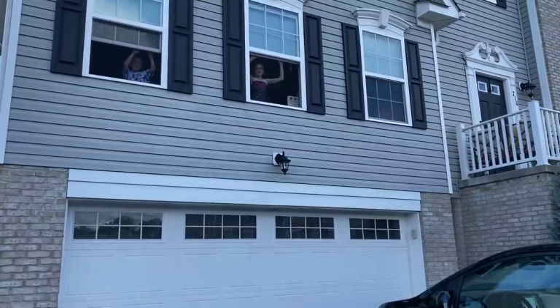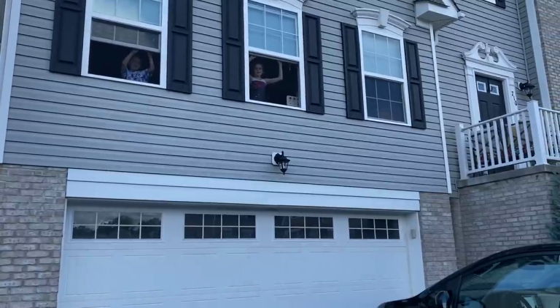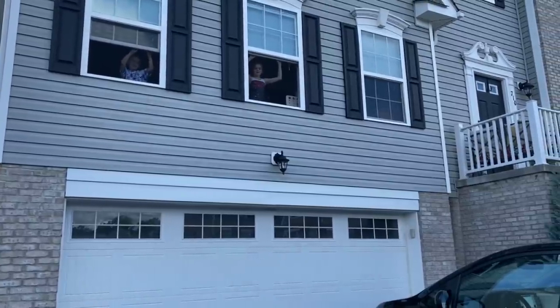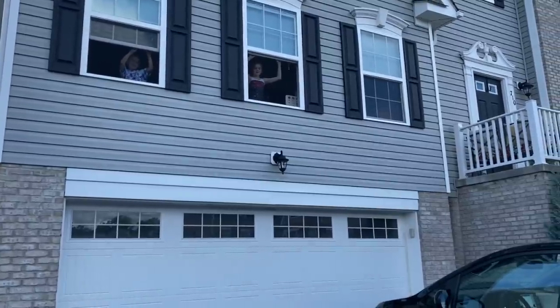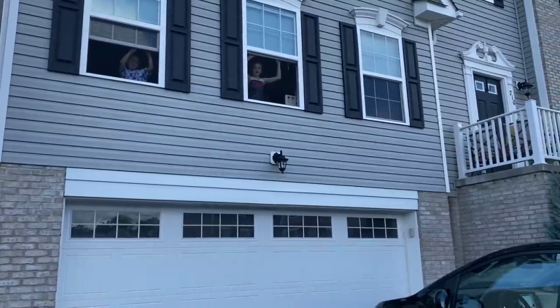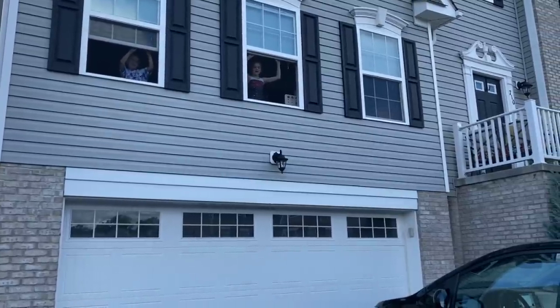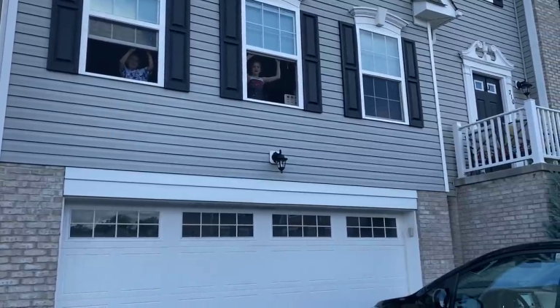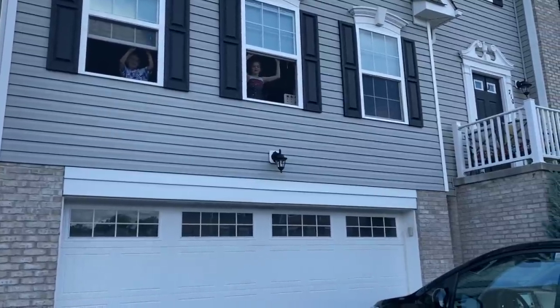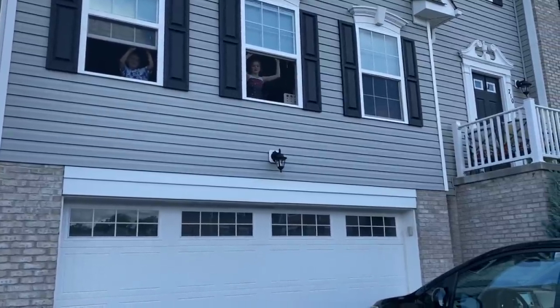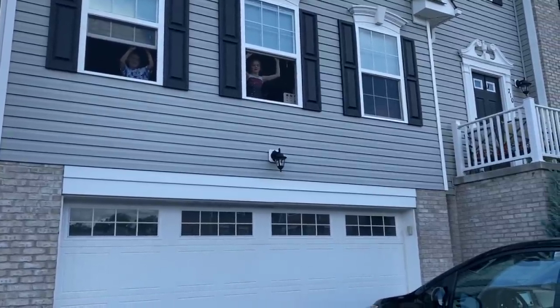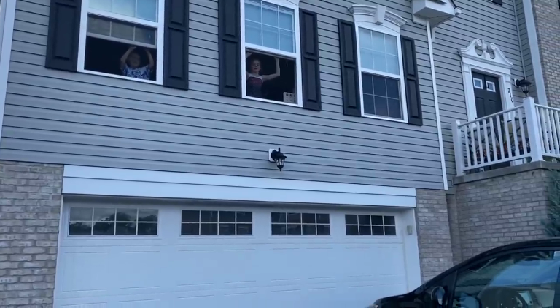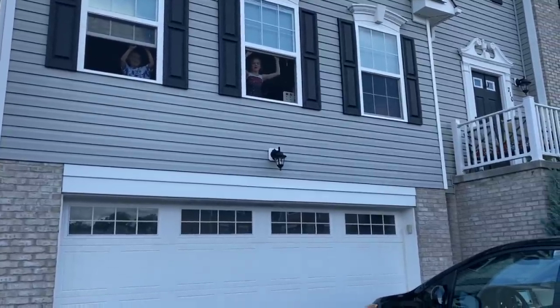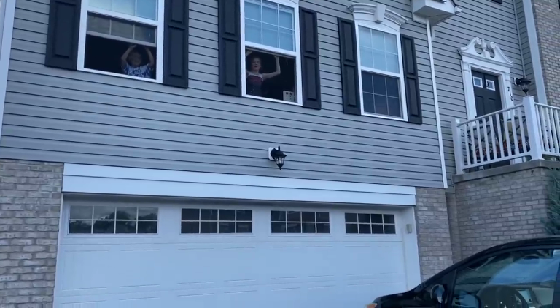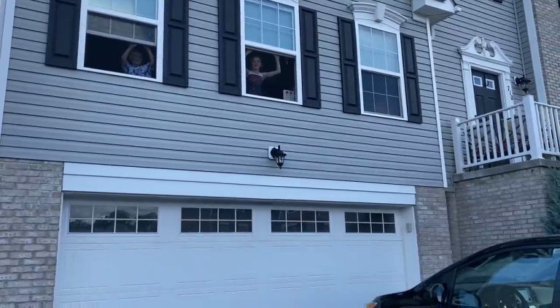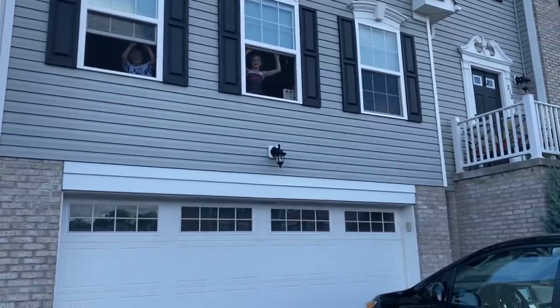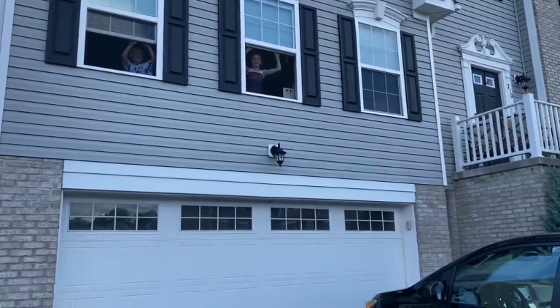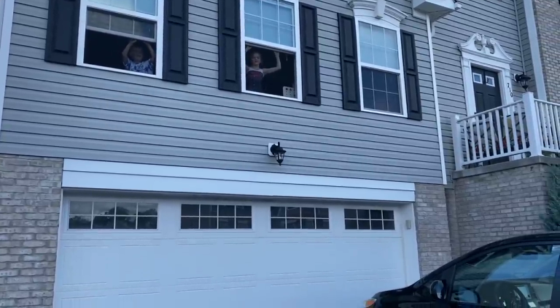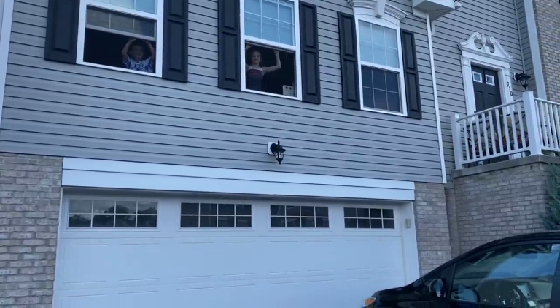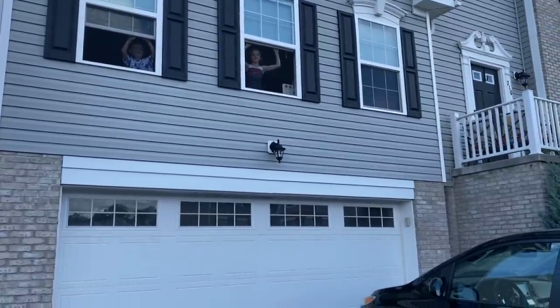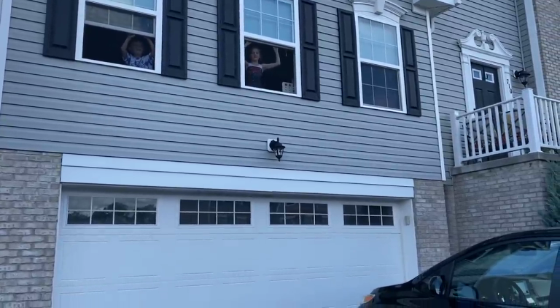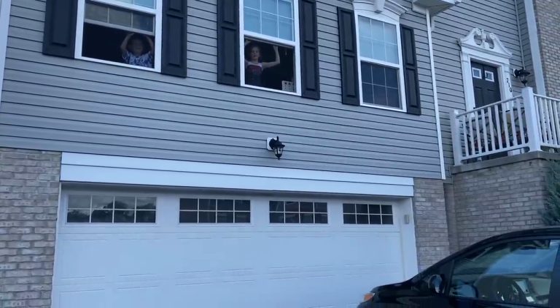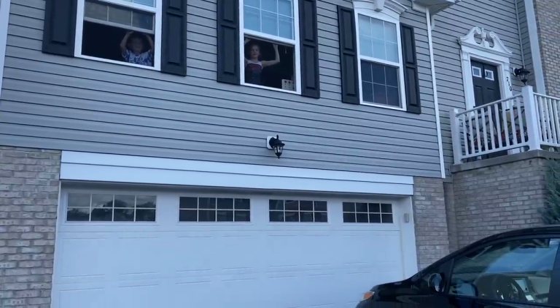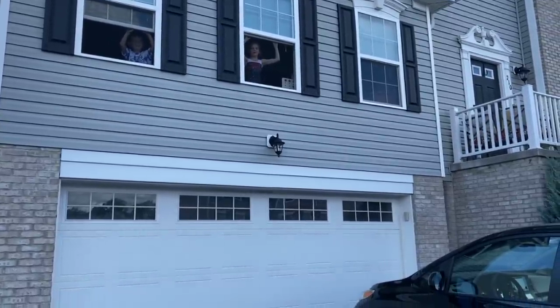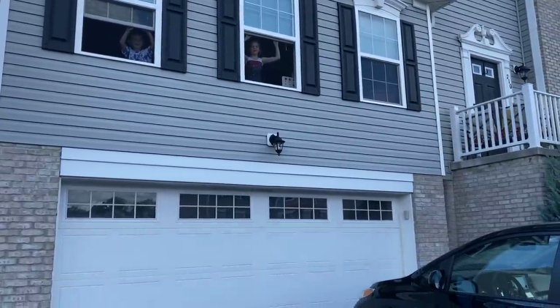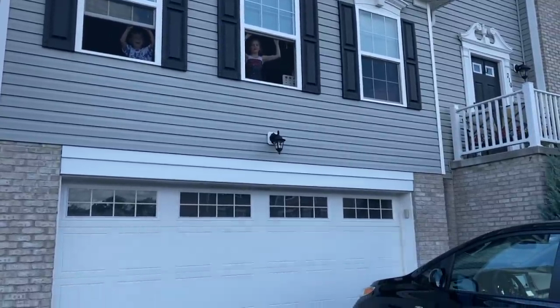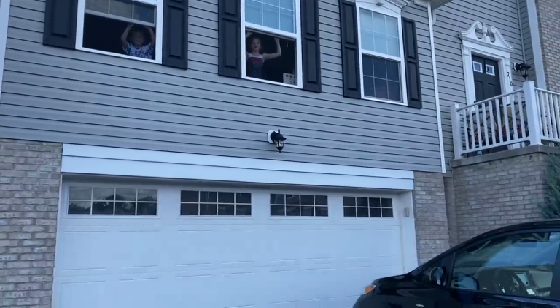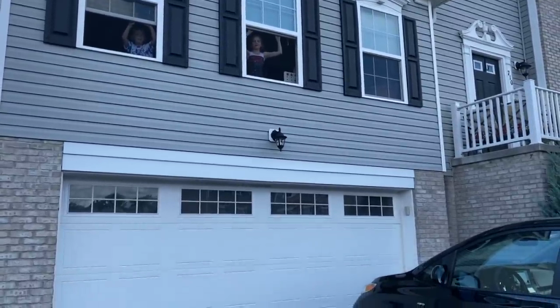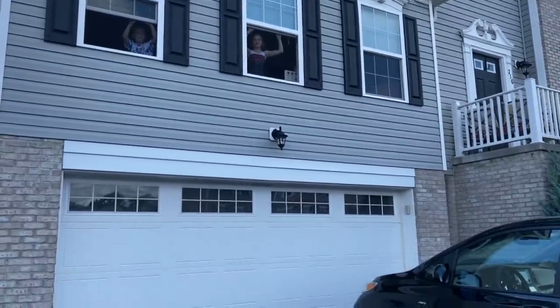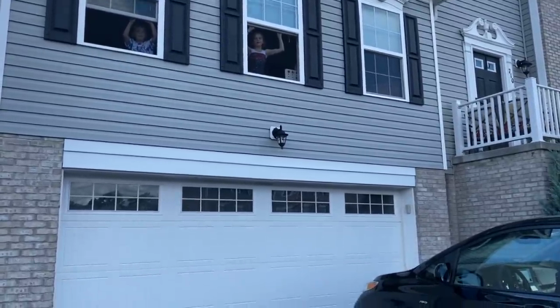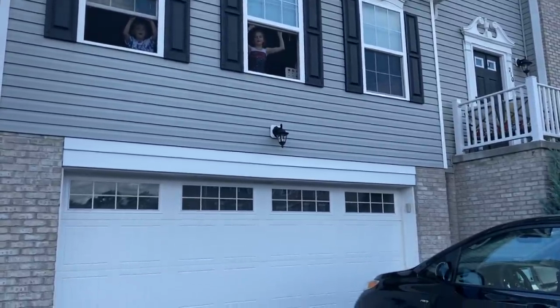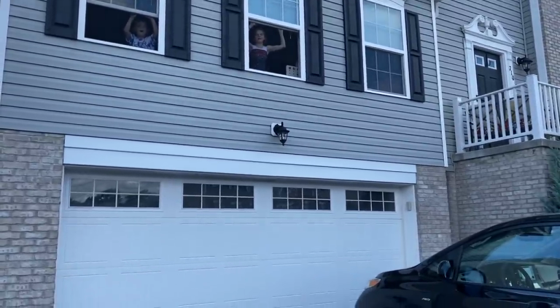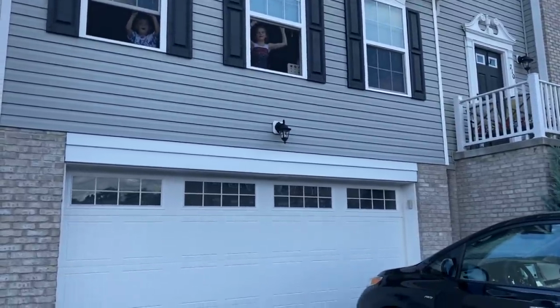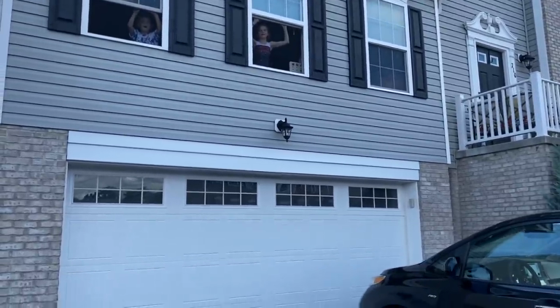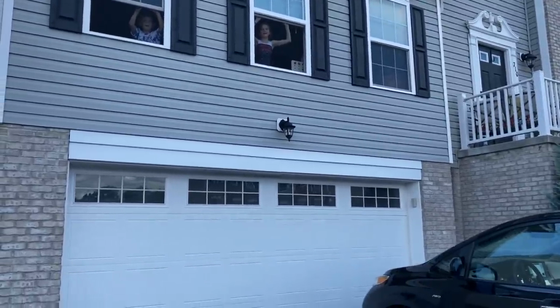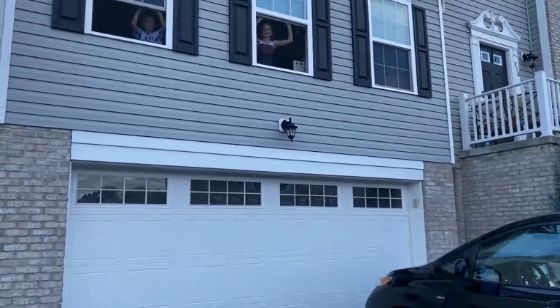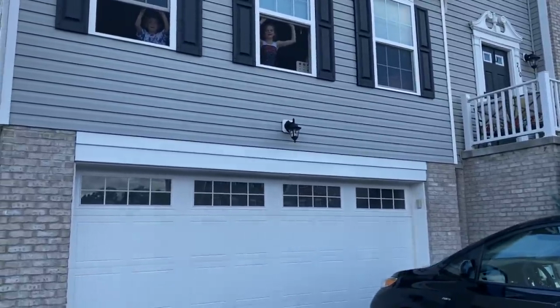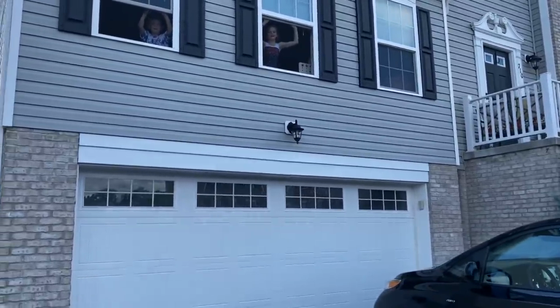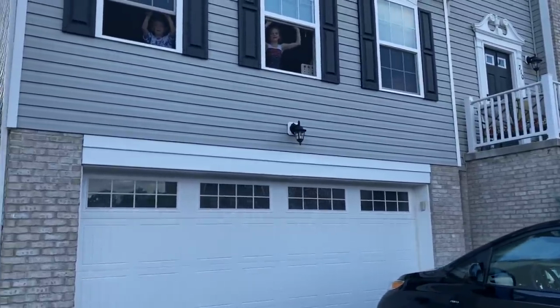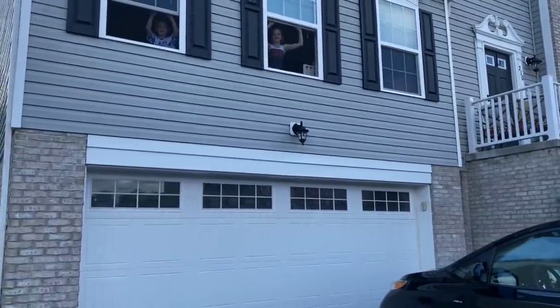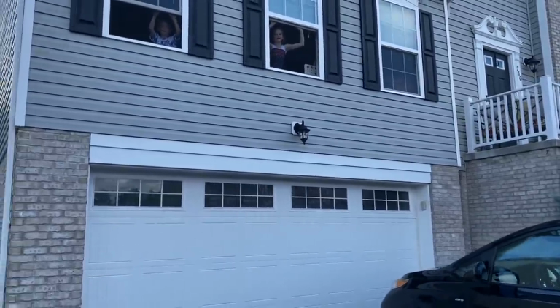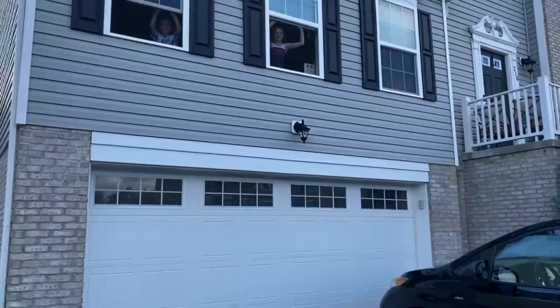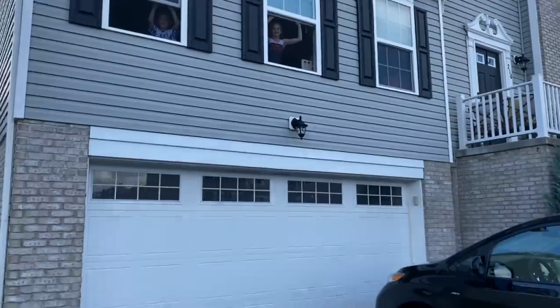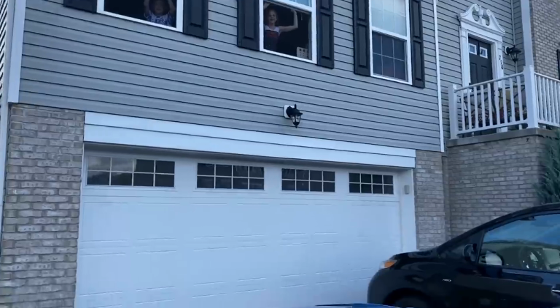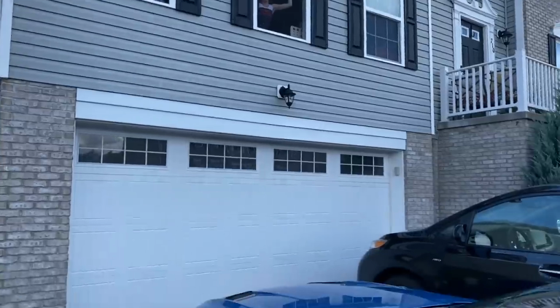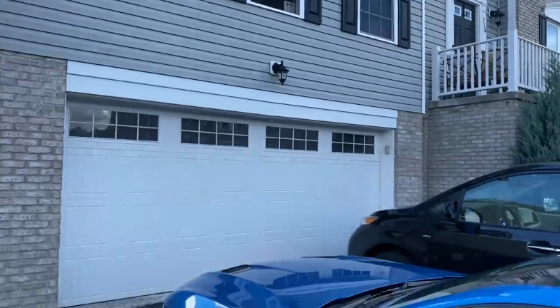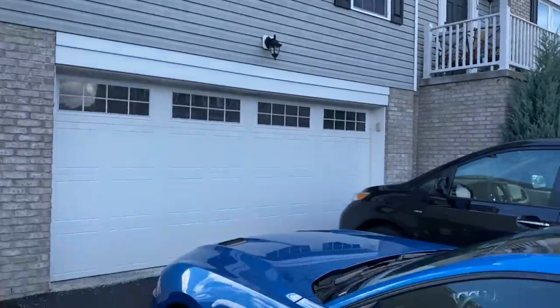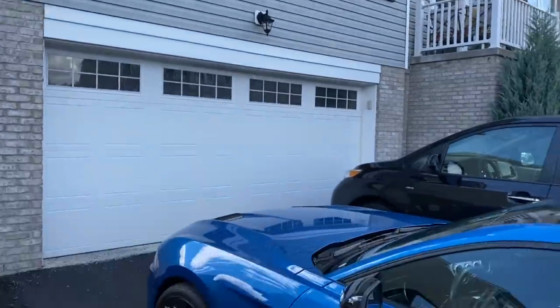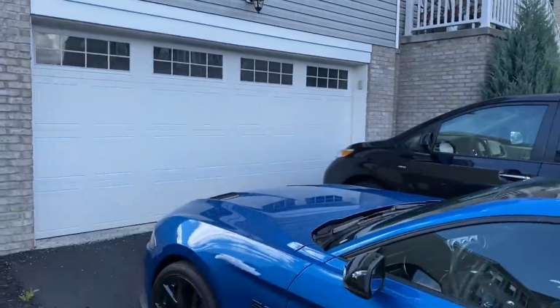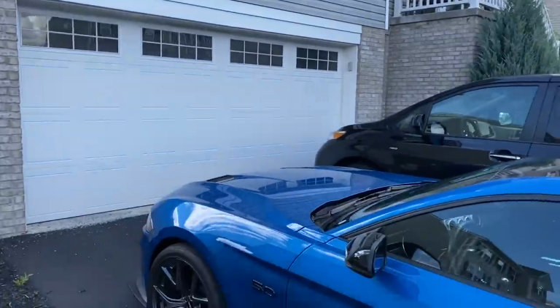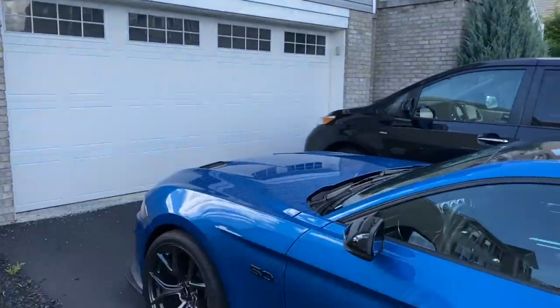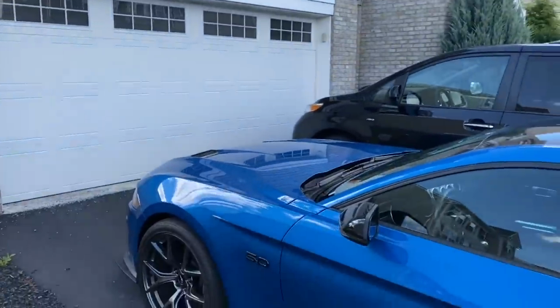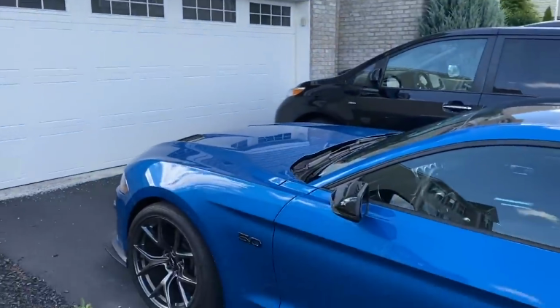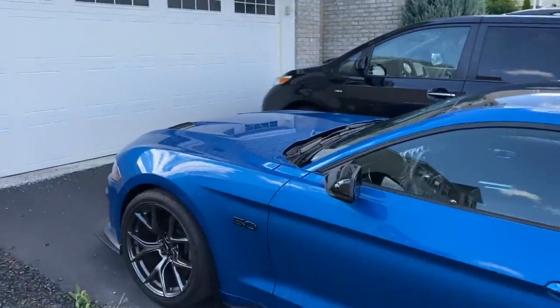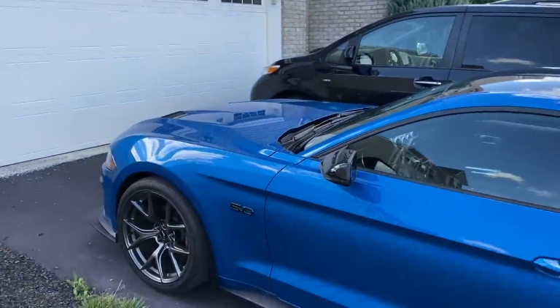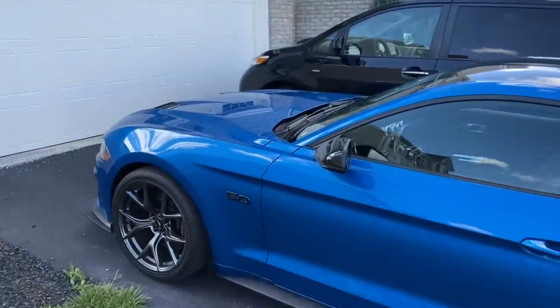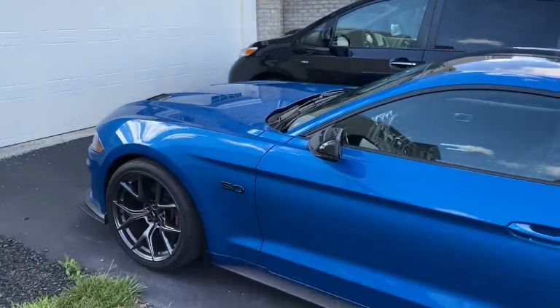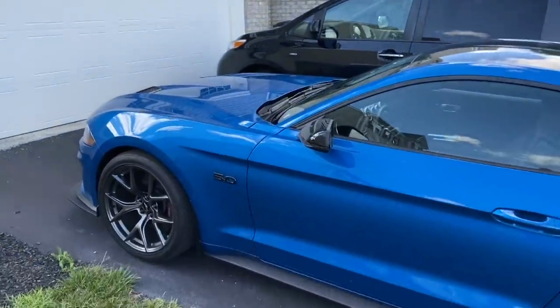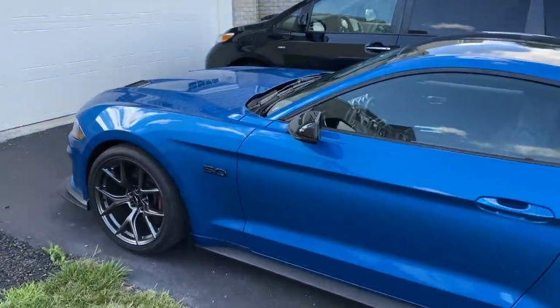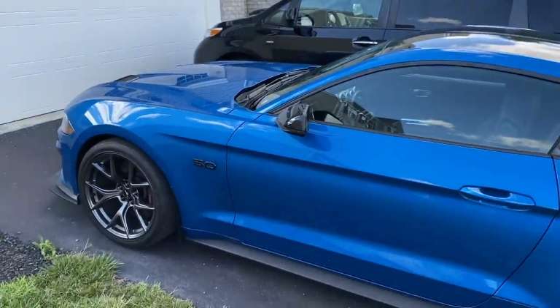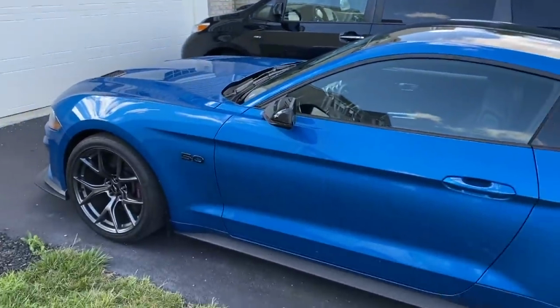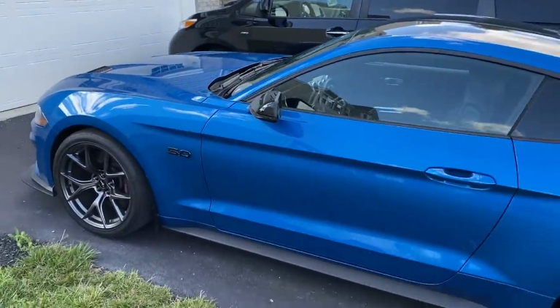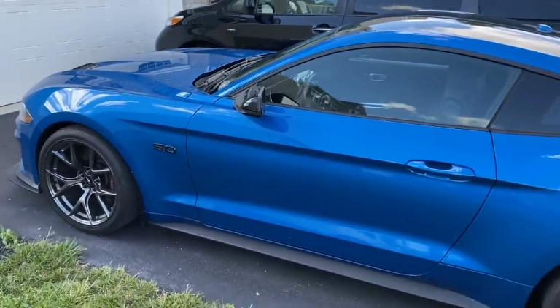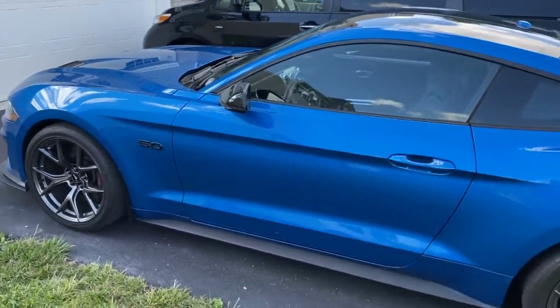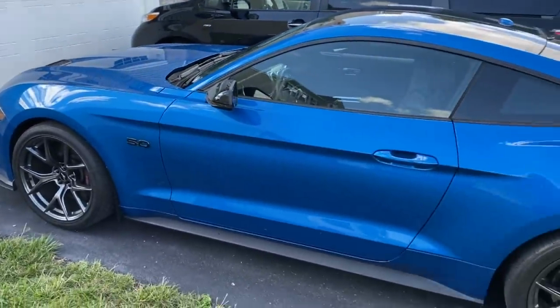Dad, your car is cooler than what I thought. Really? It is pretty cool. Thanks.